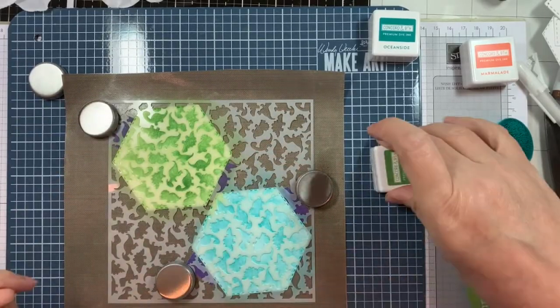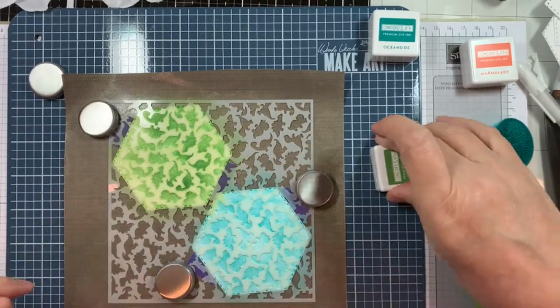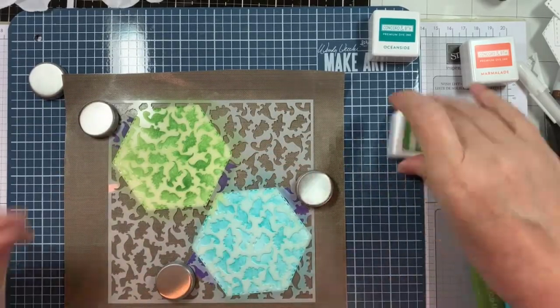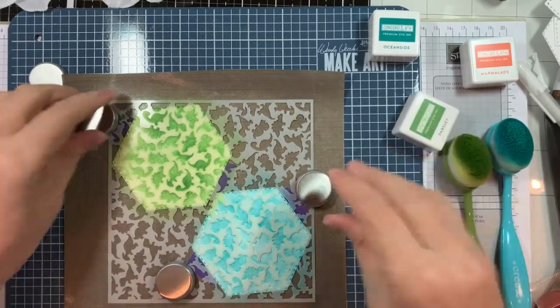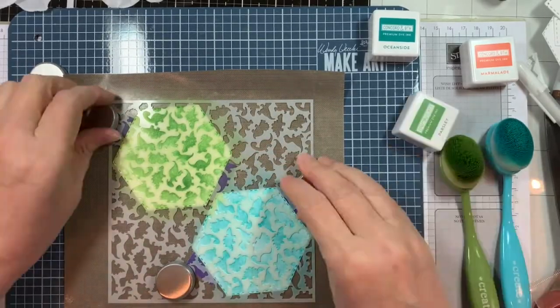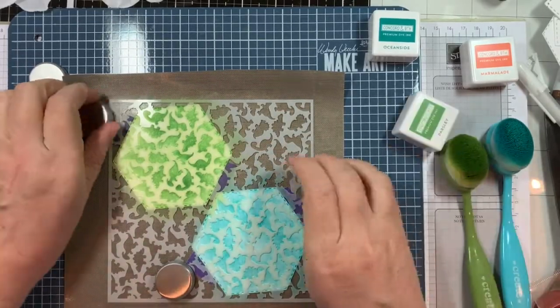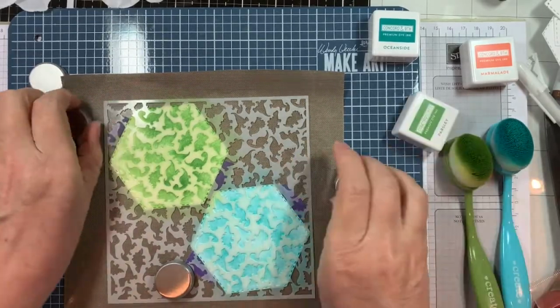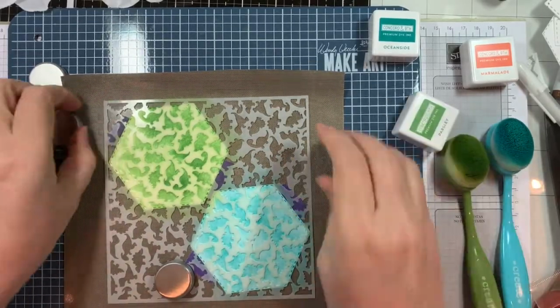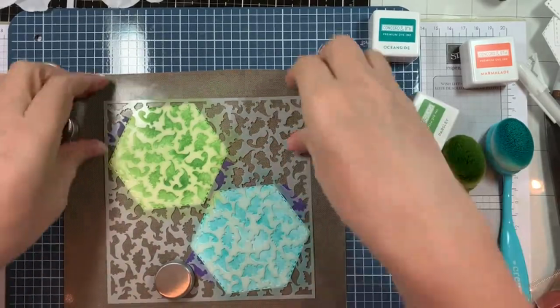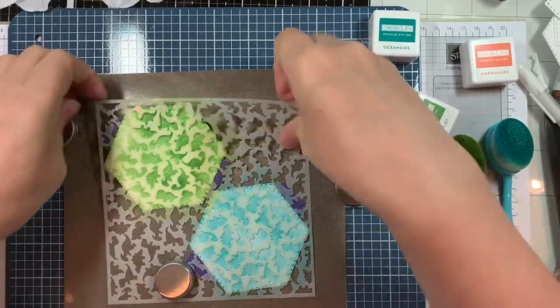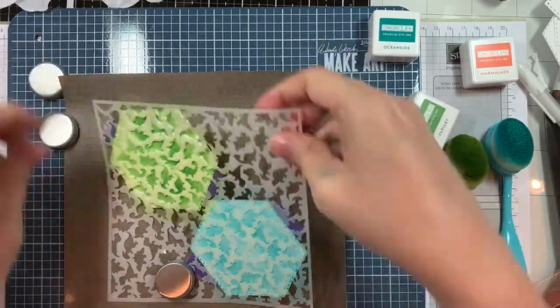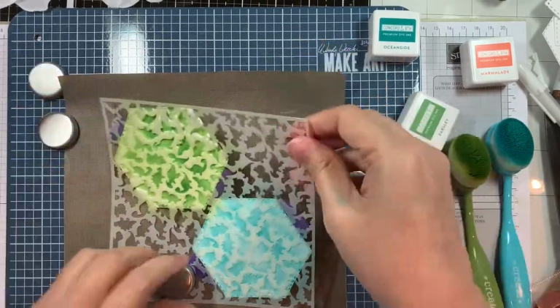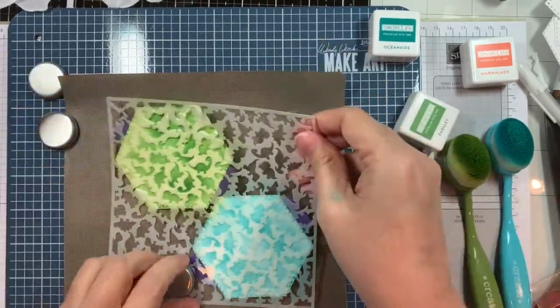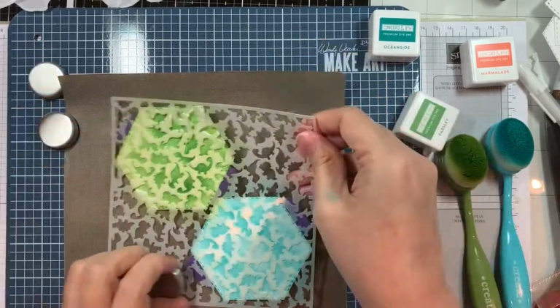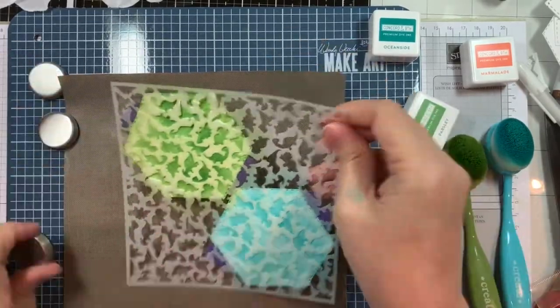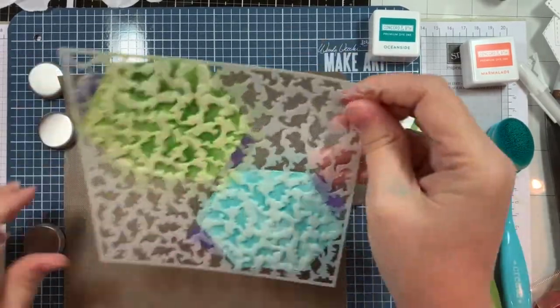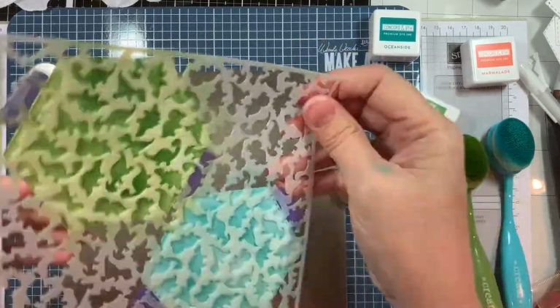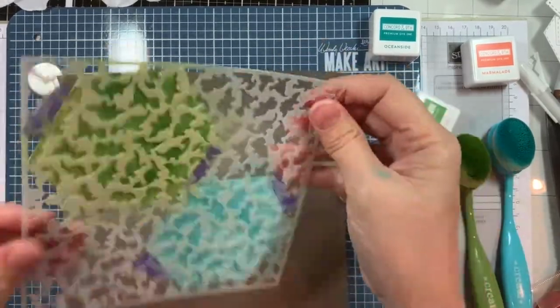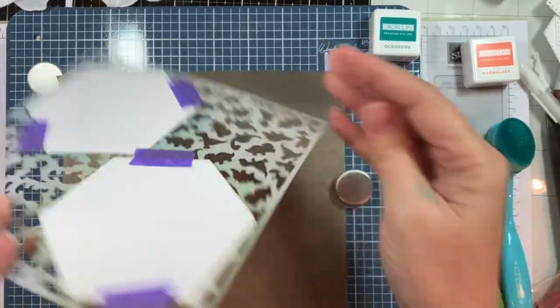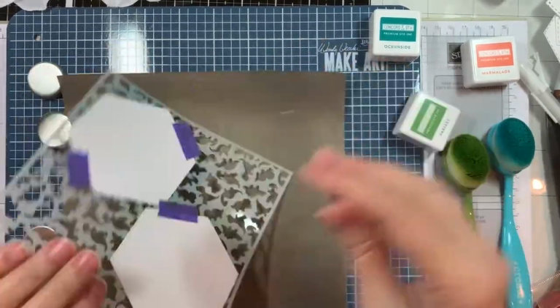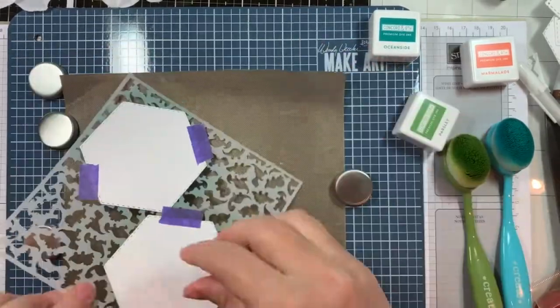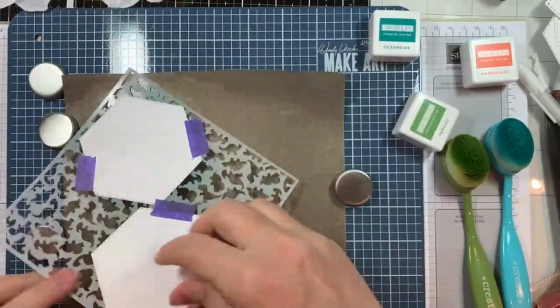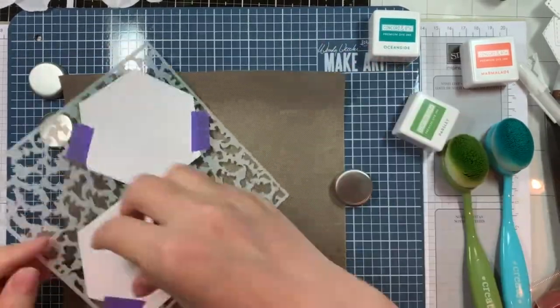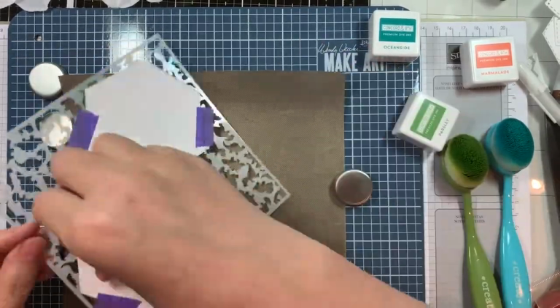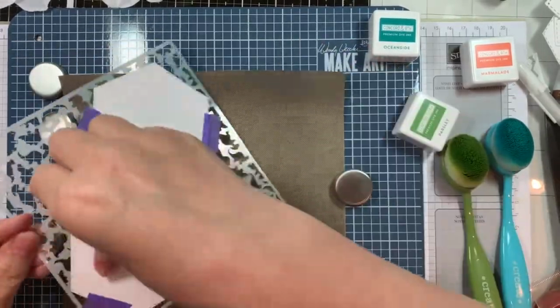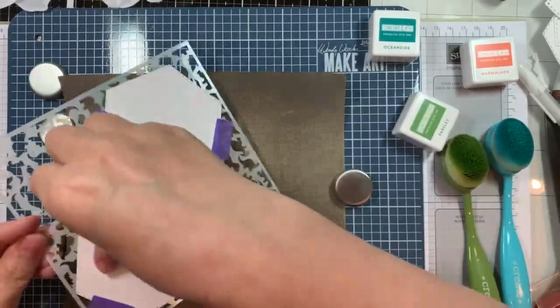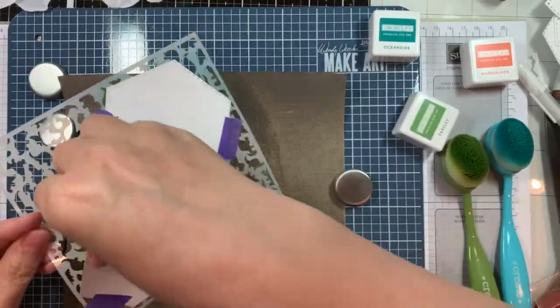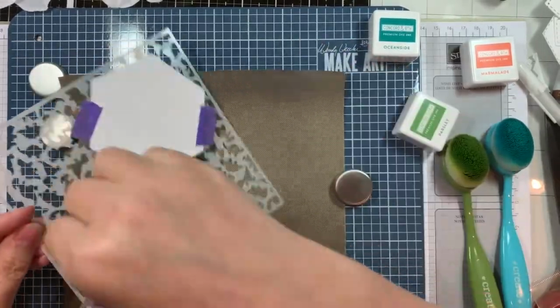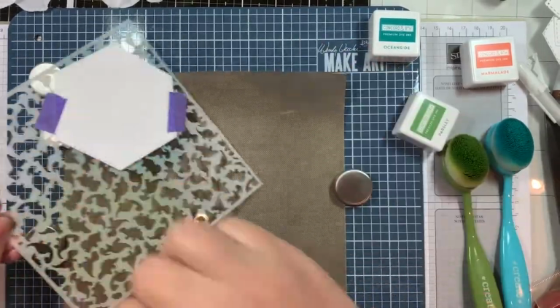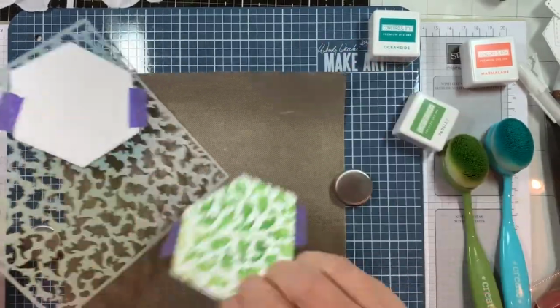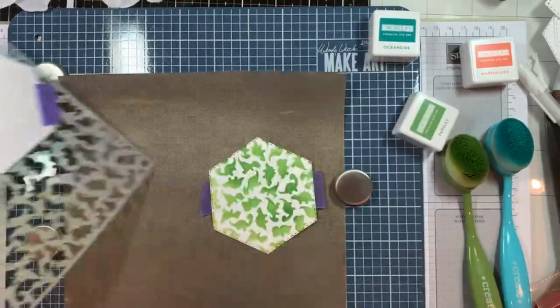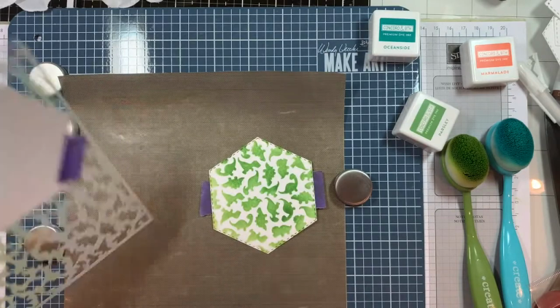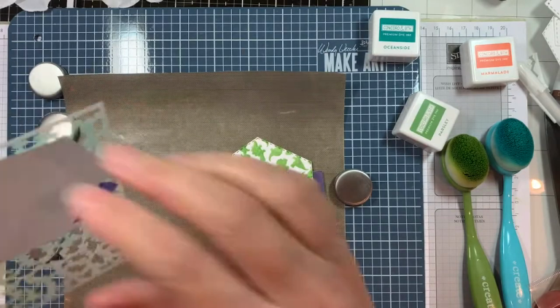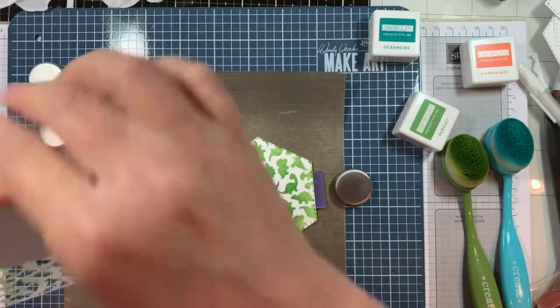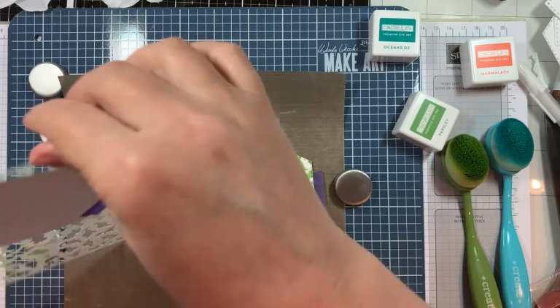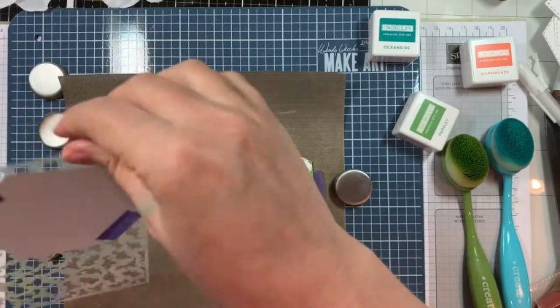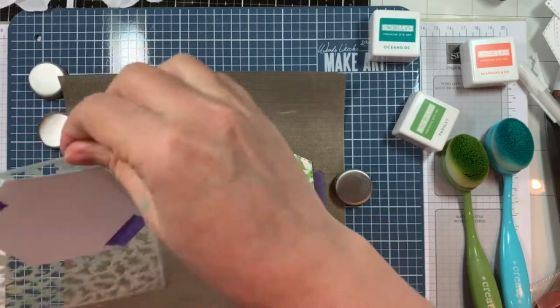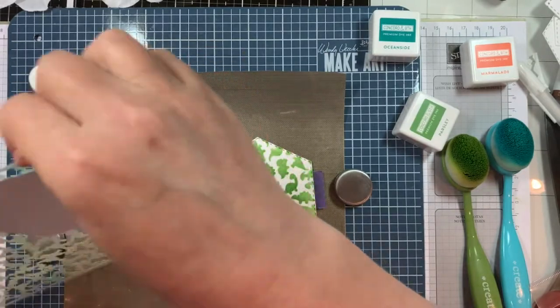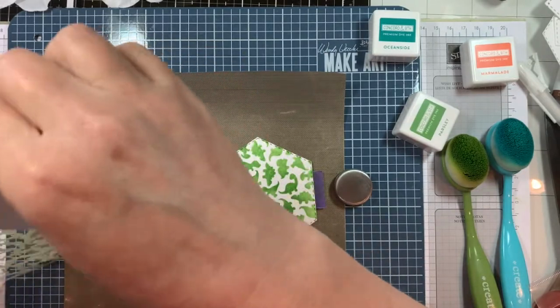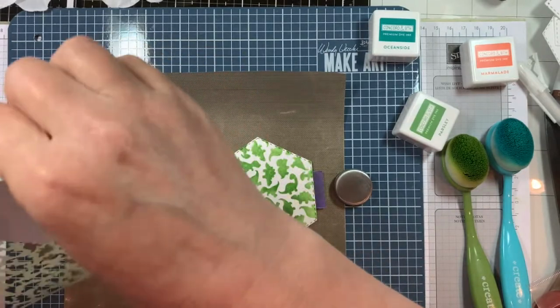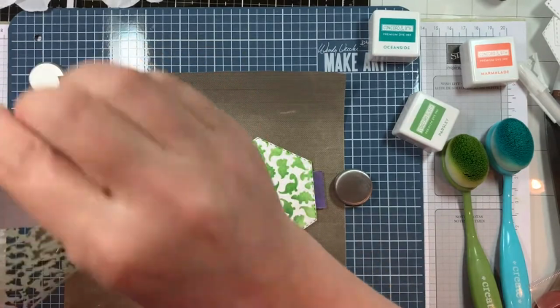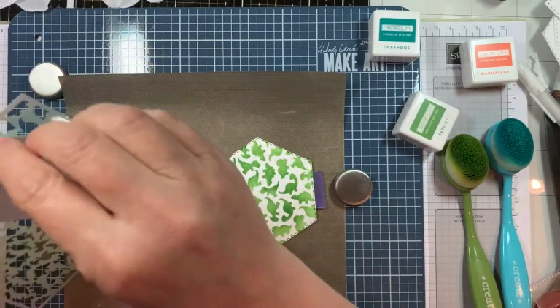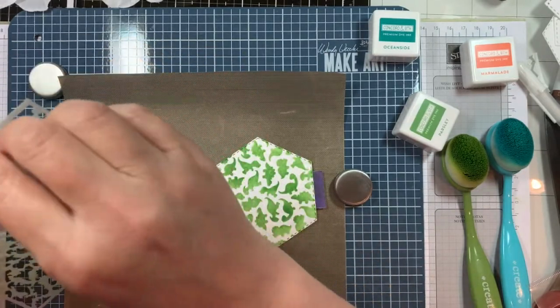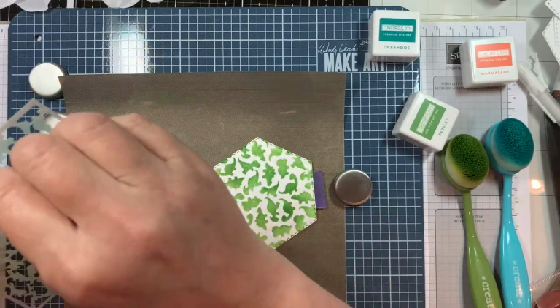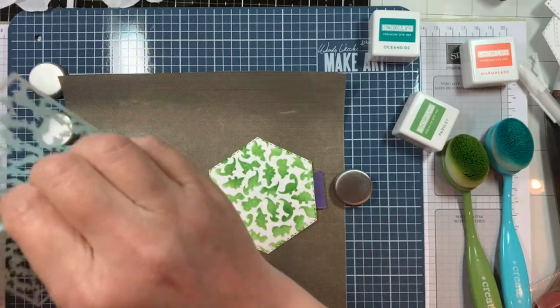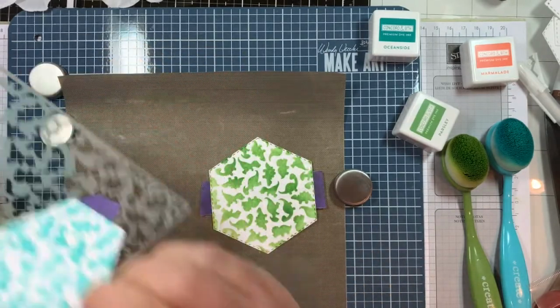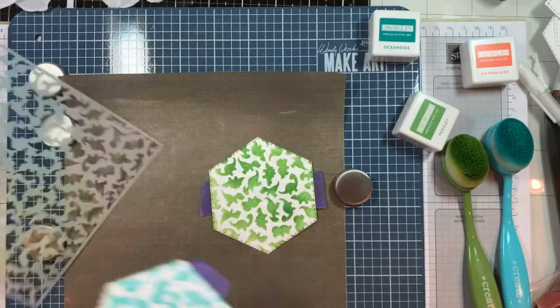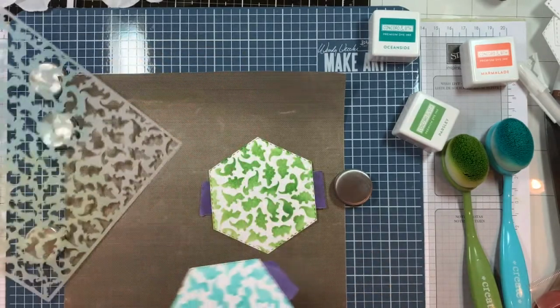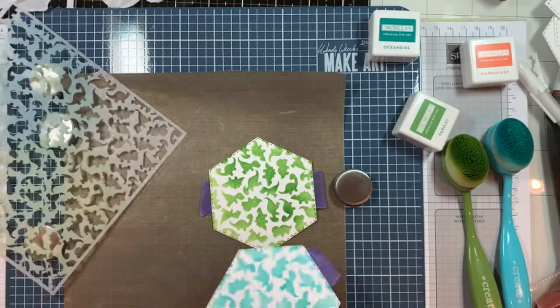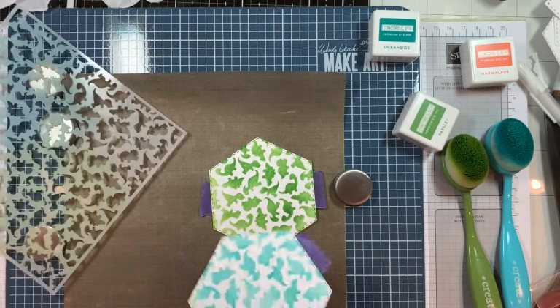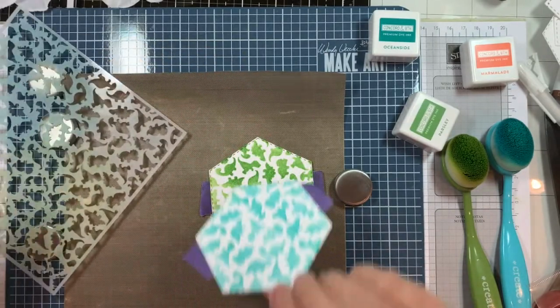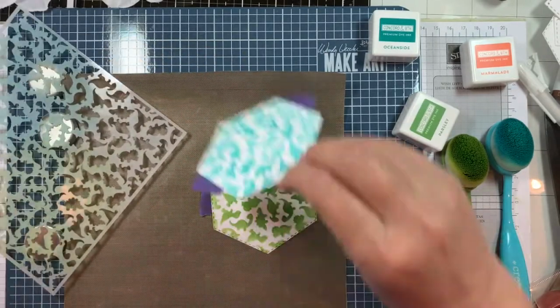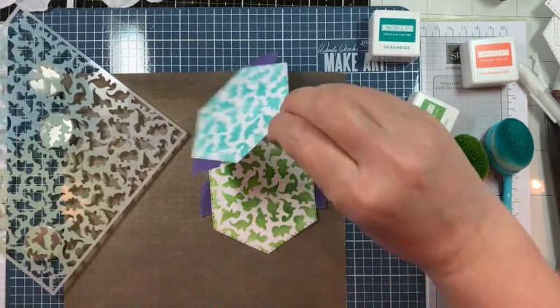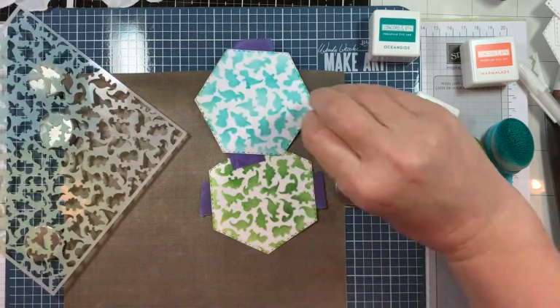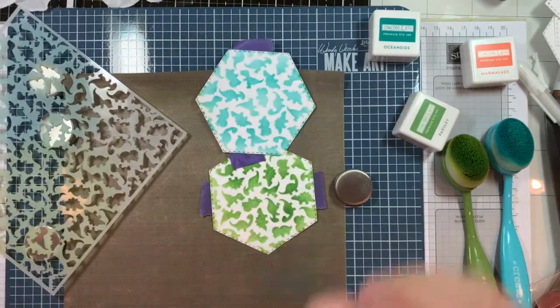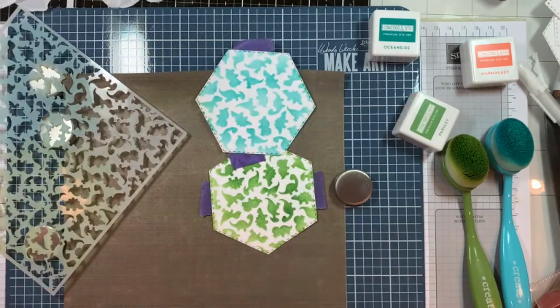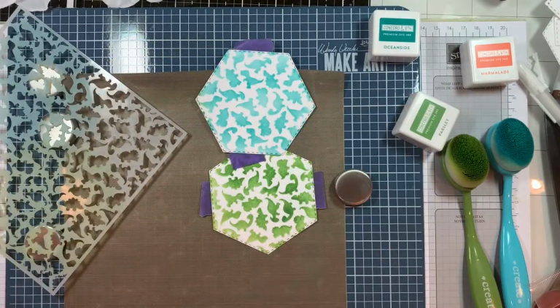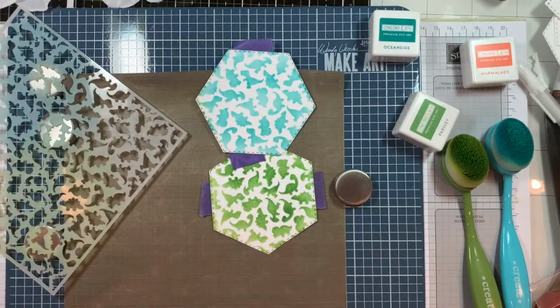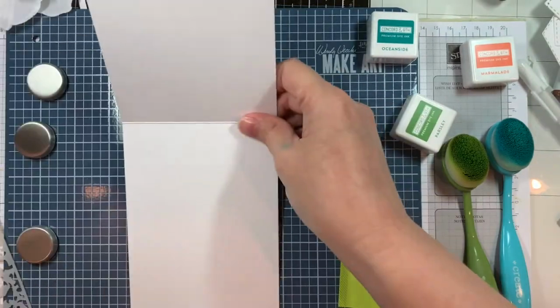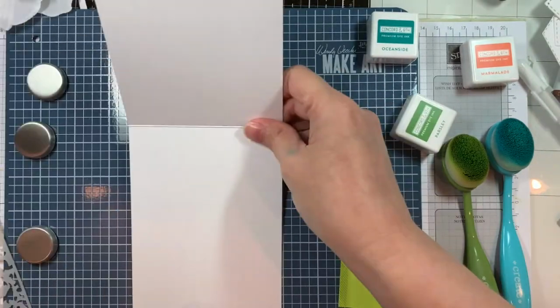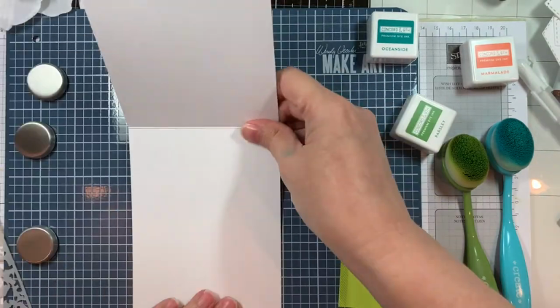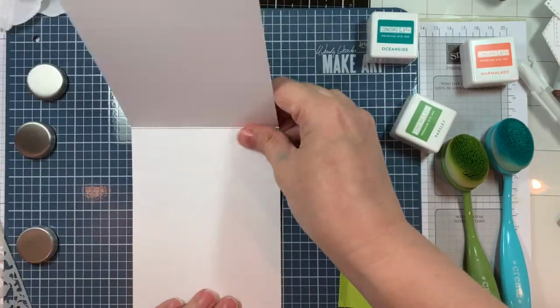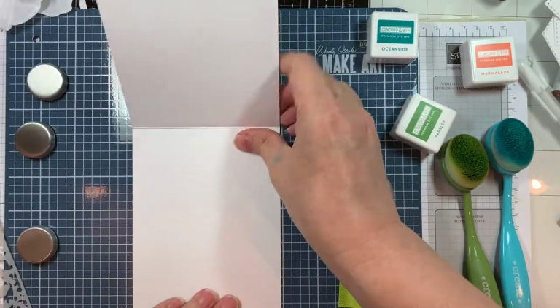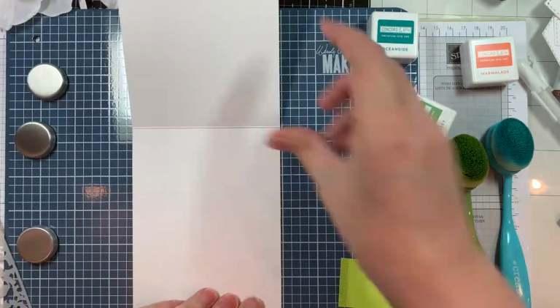I'm just making quick pattern paper — just blending it on. Nothing special, just blending it on.